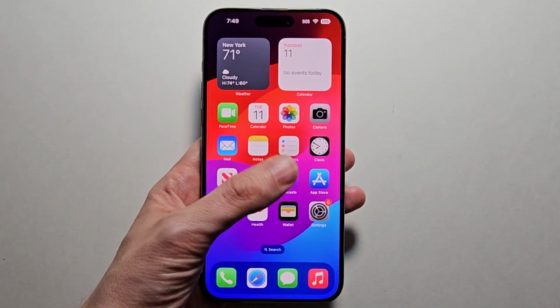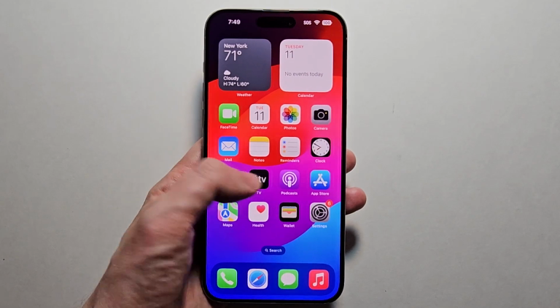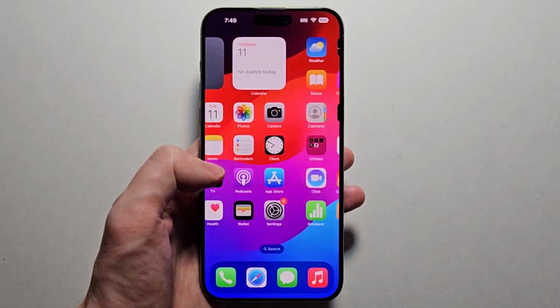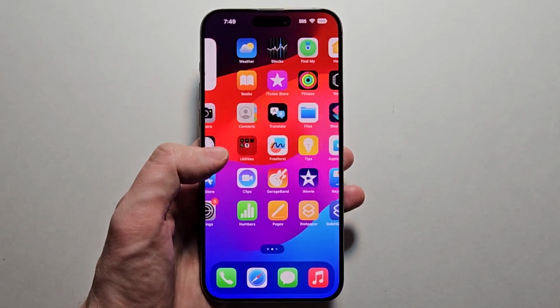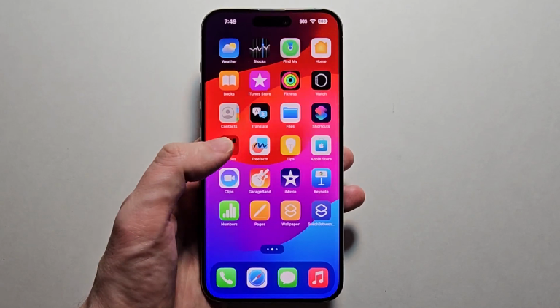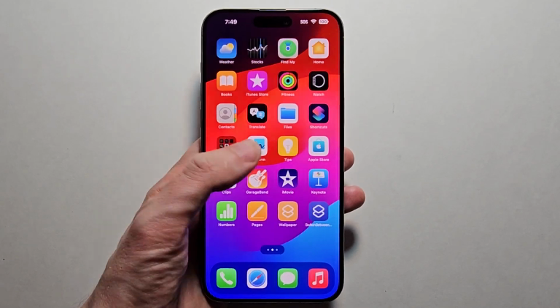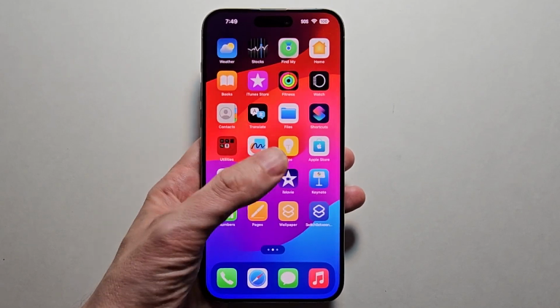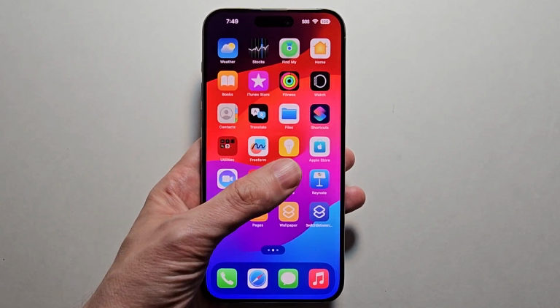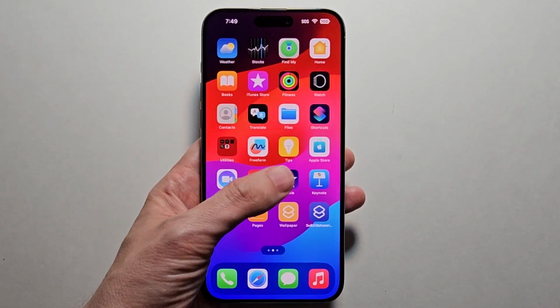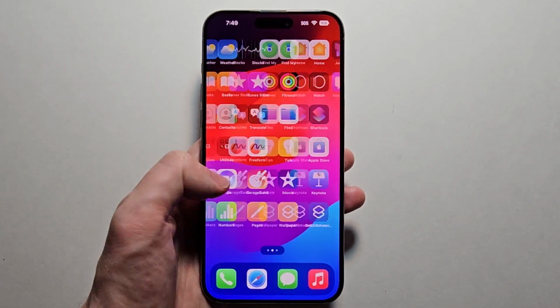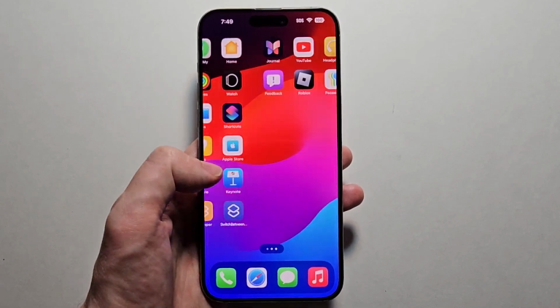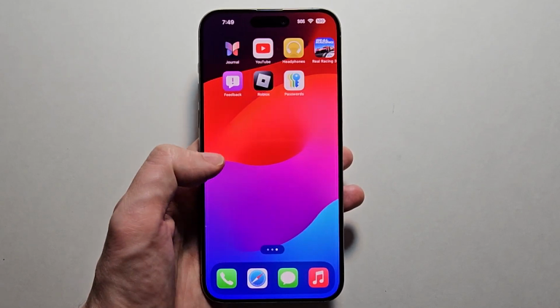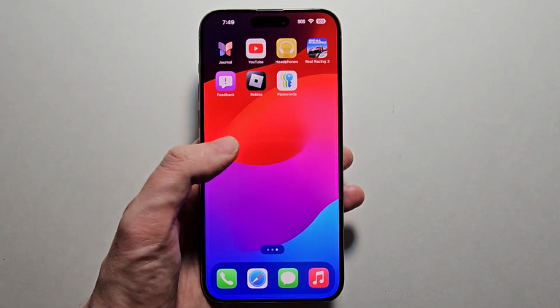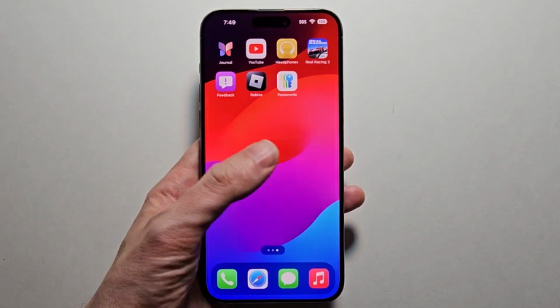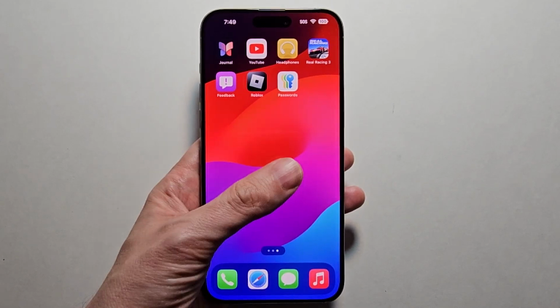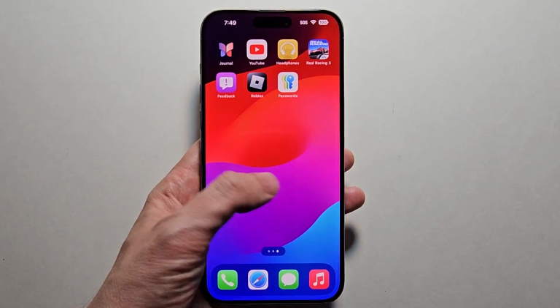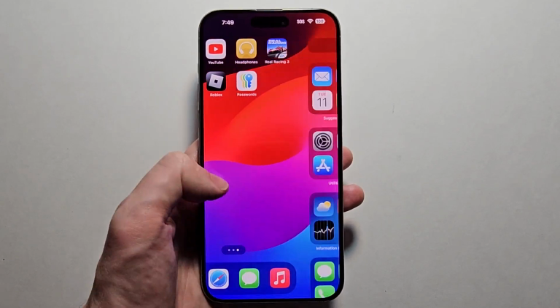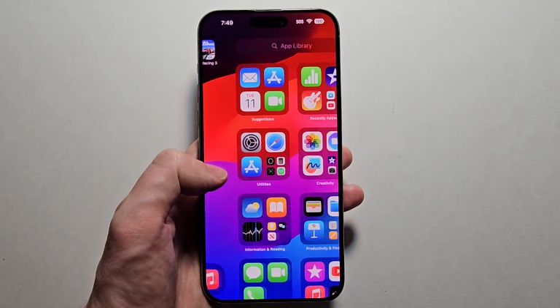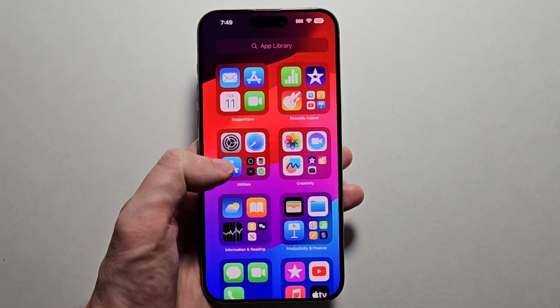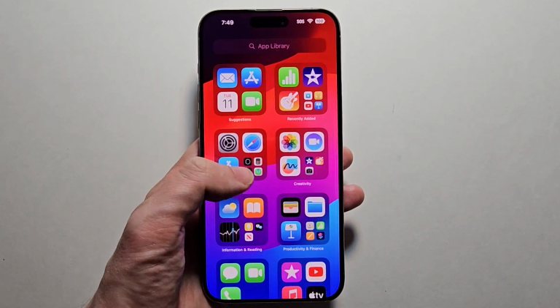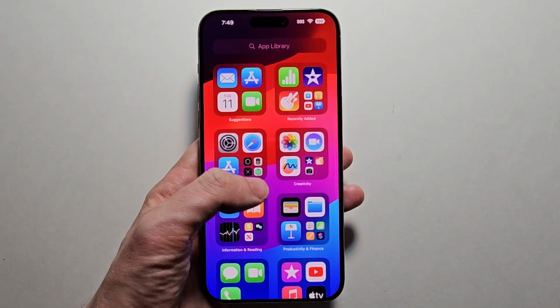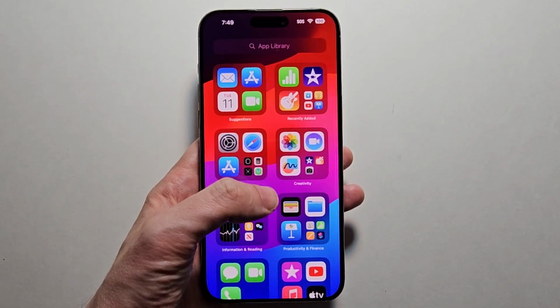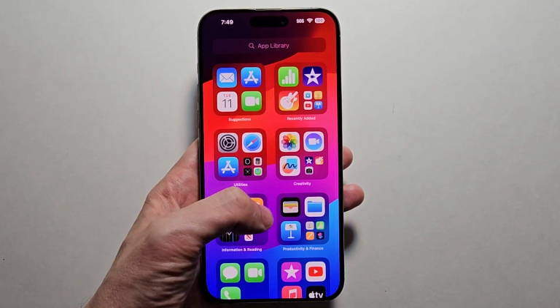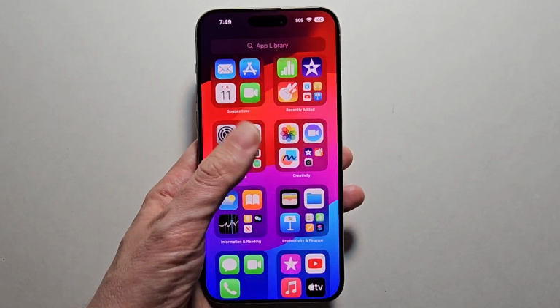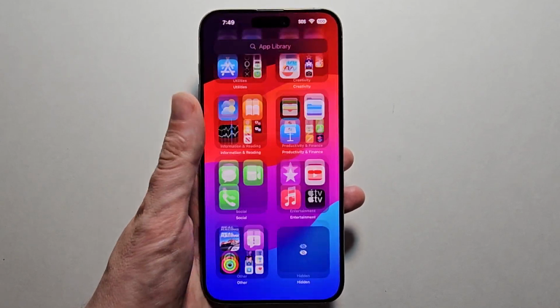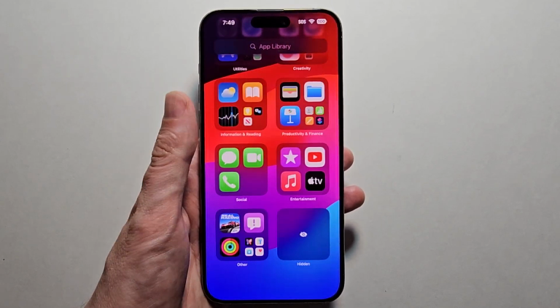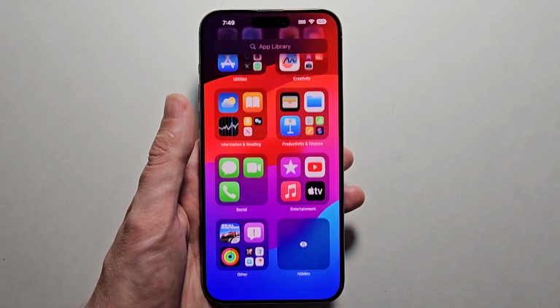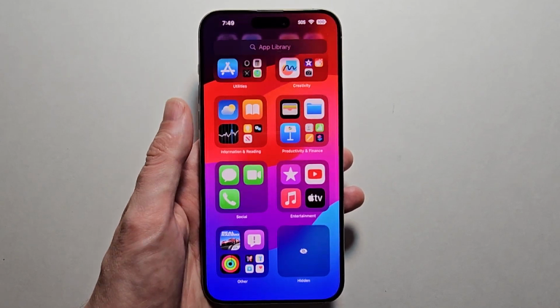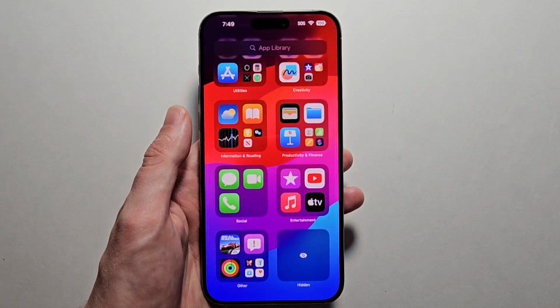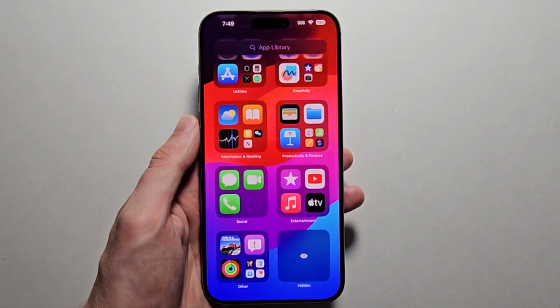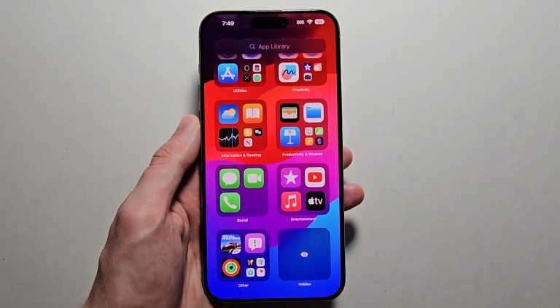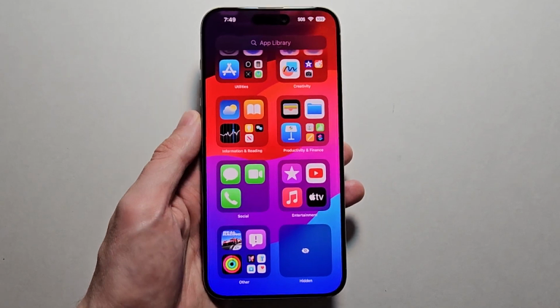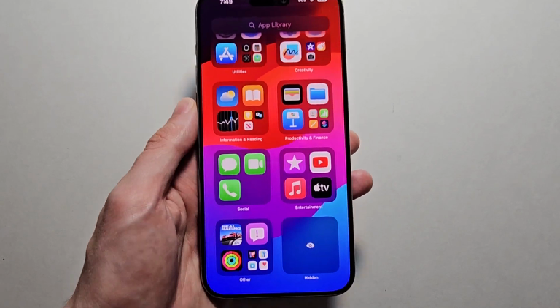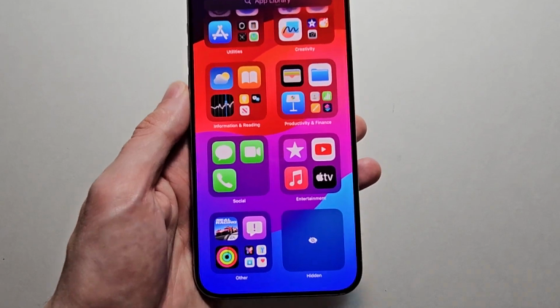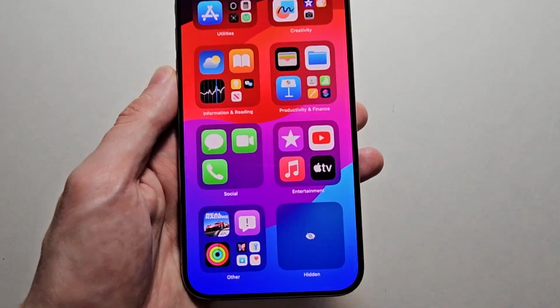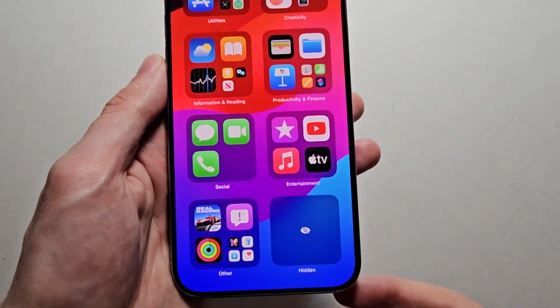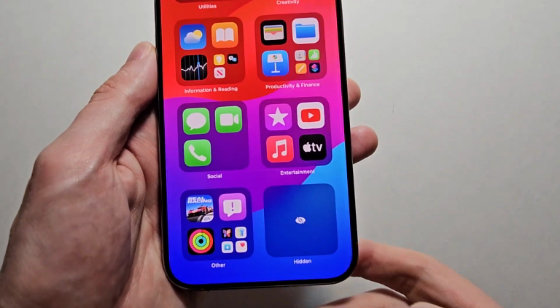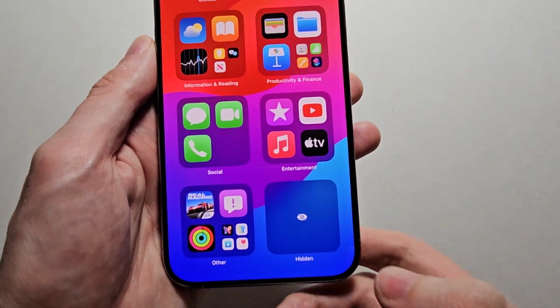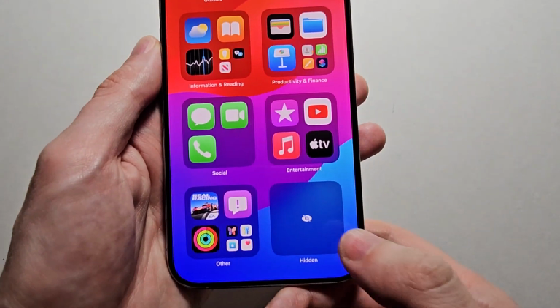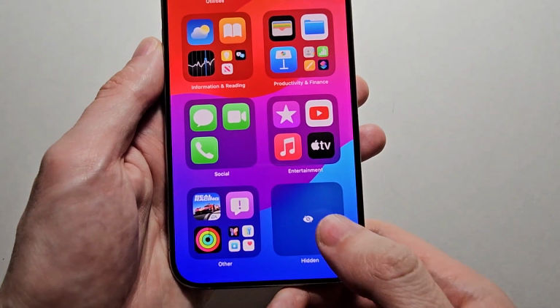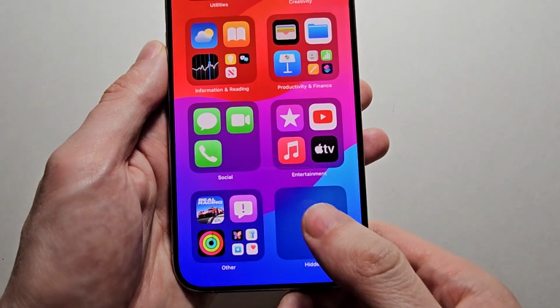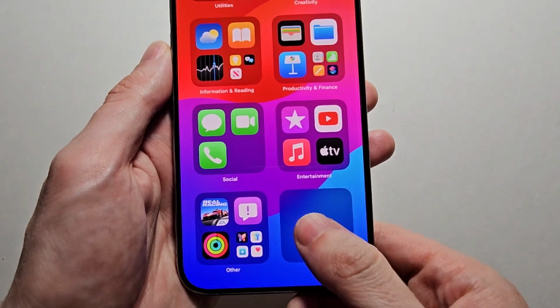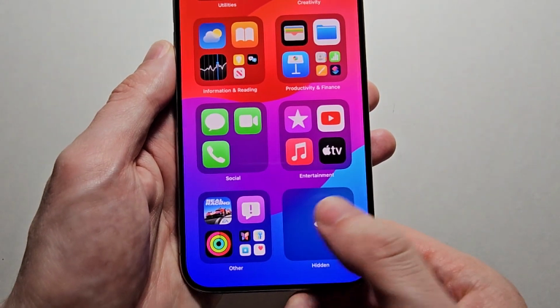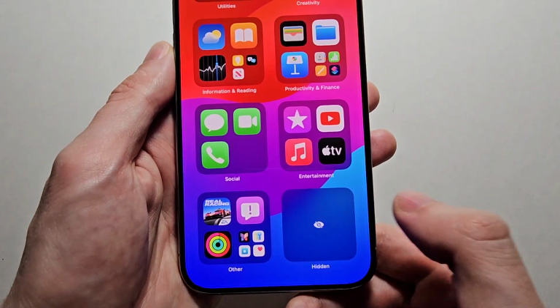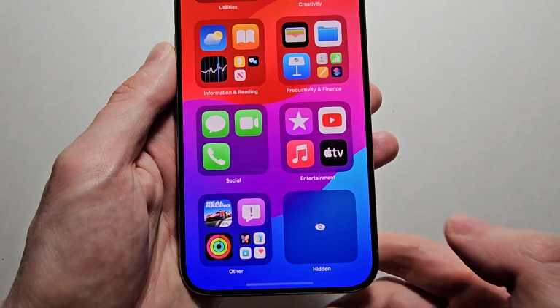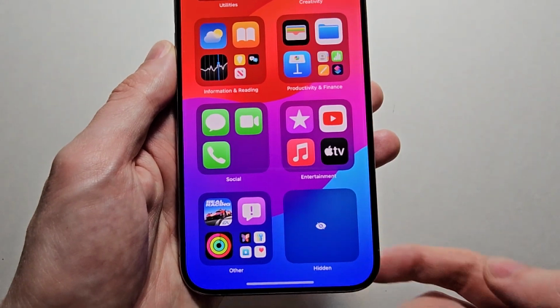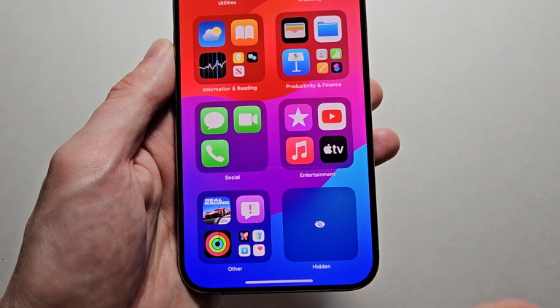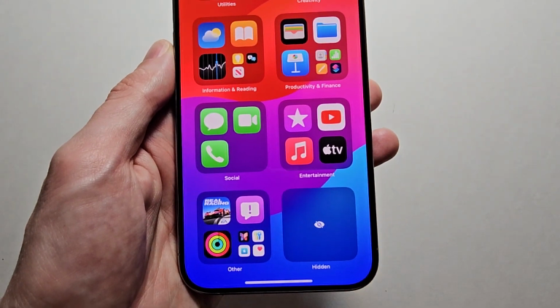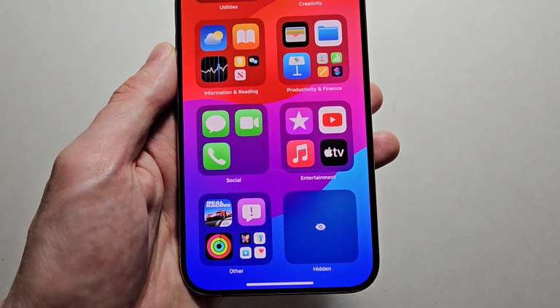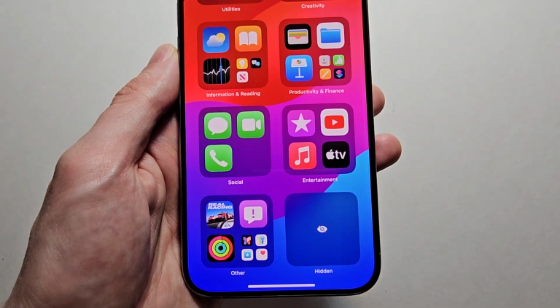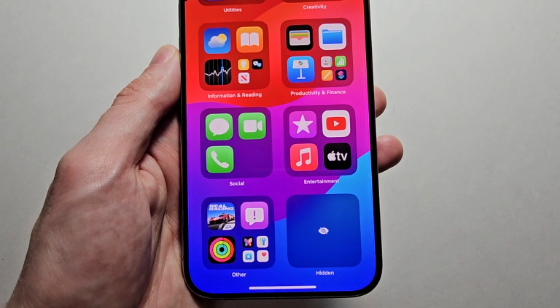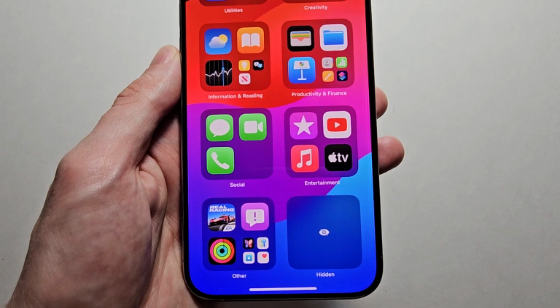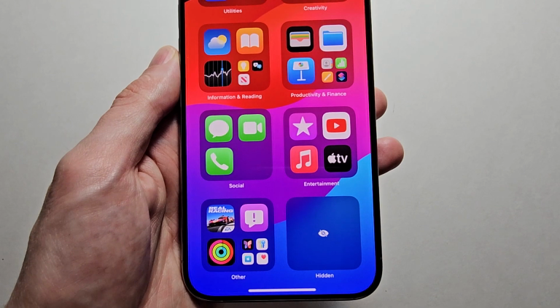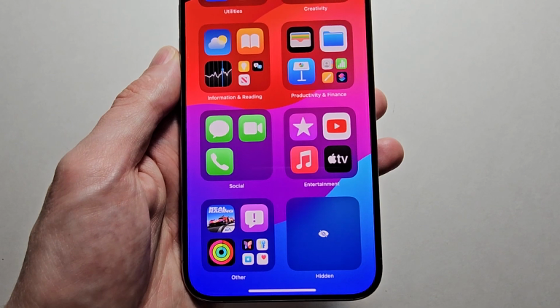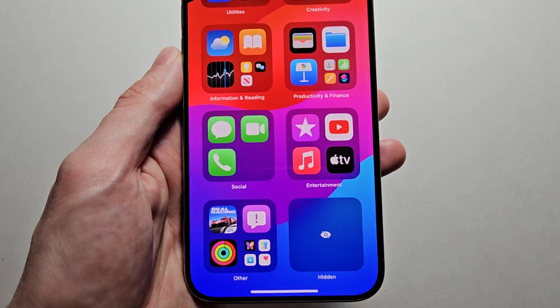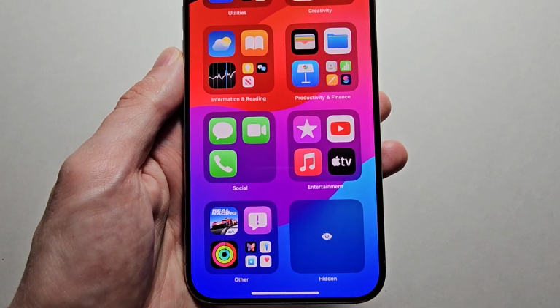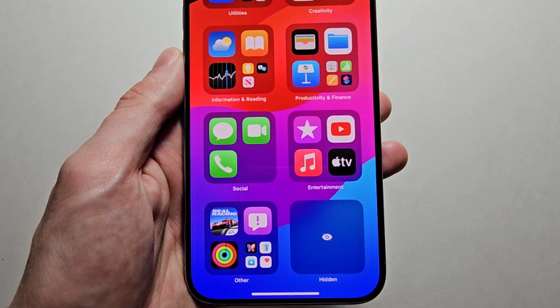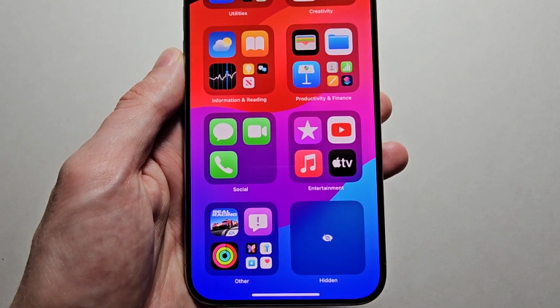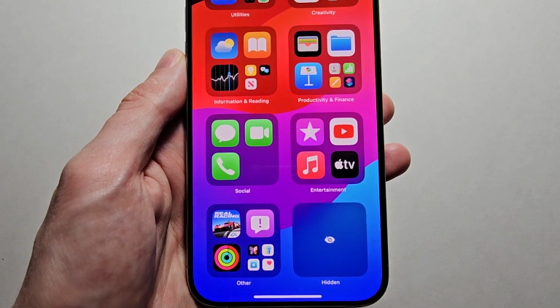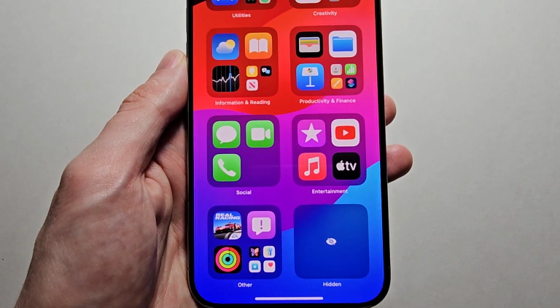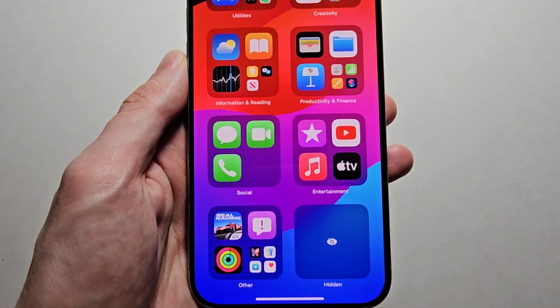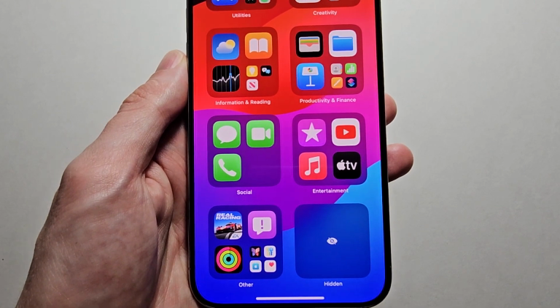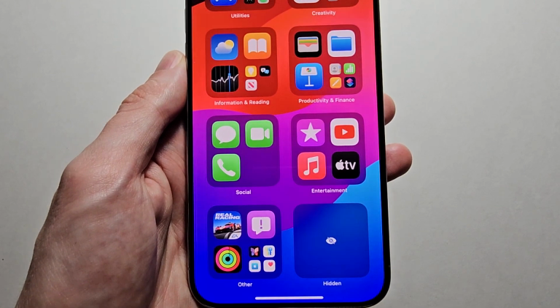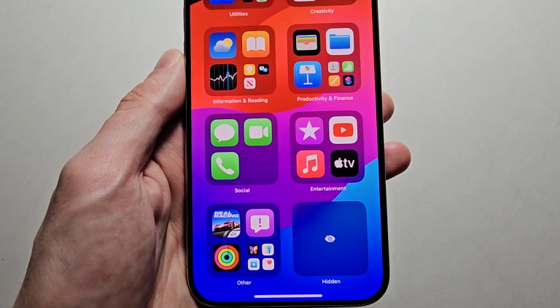Alright guys, so iOS 18 has this new hidden folder. When you press it, you need Face ID to access it.